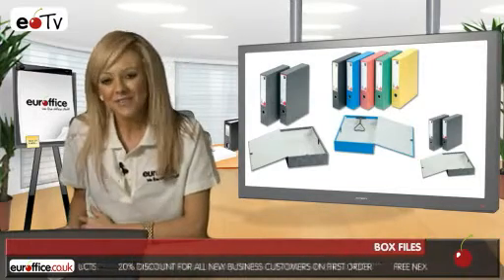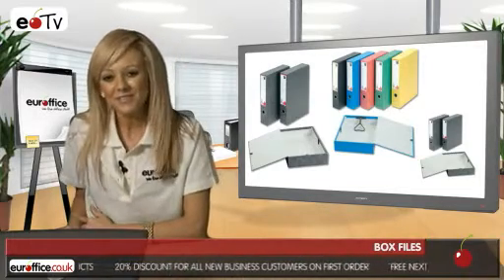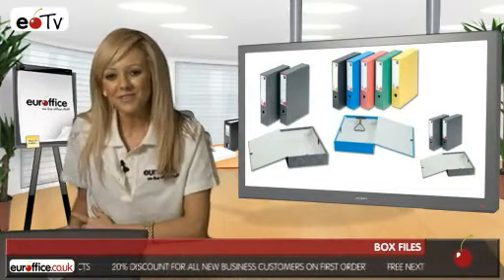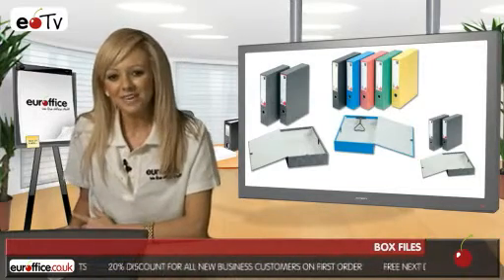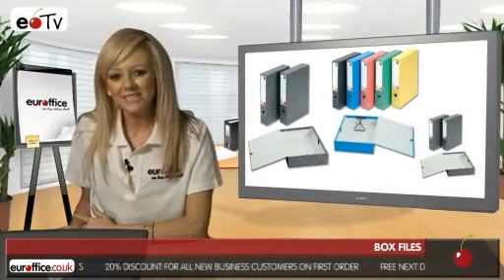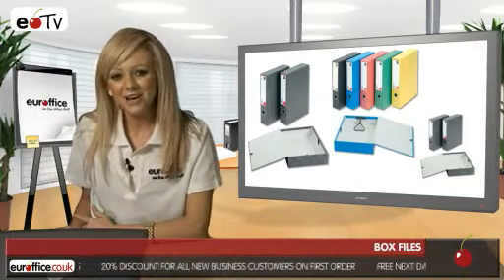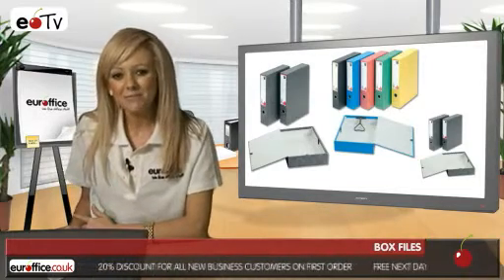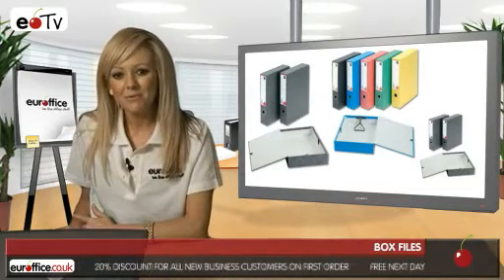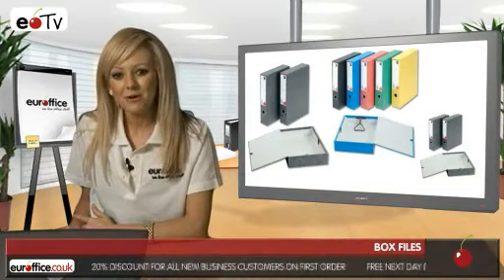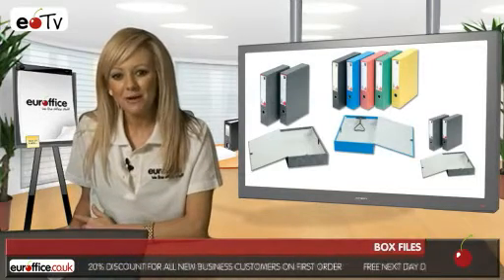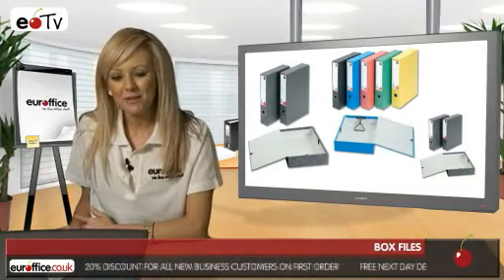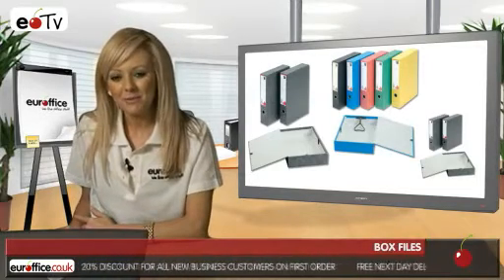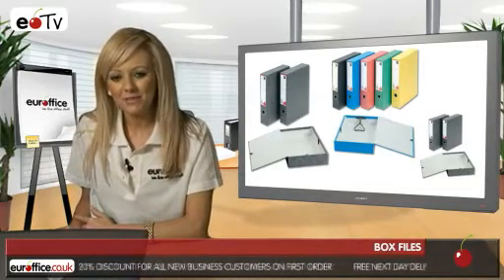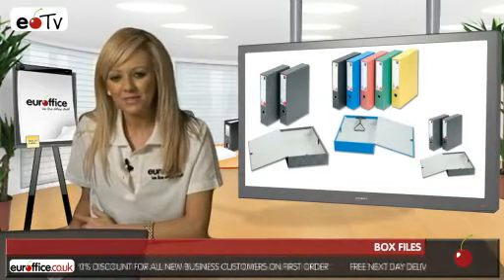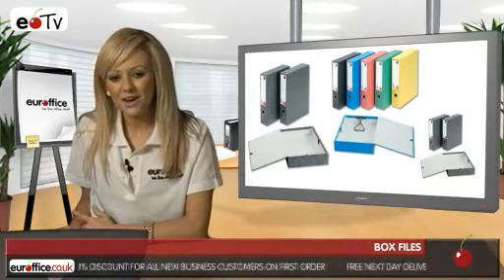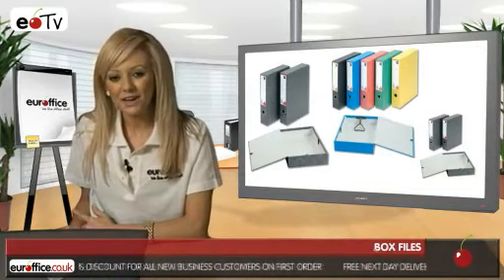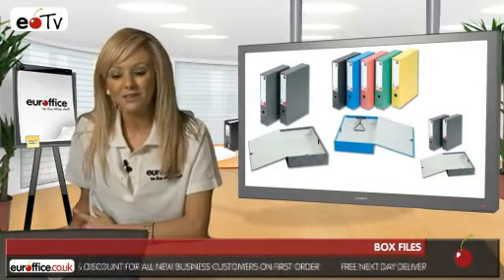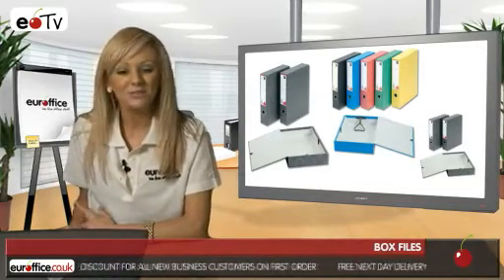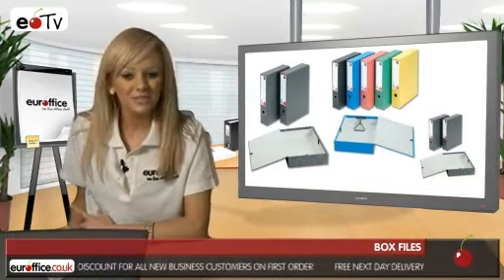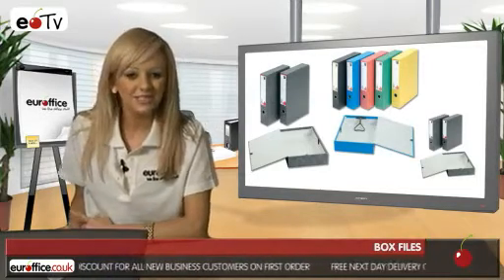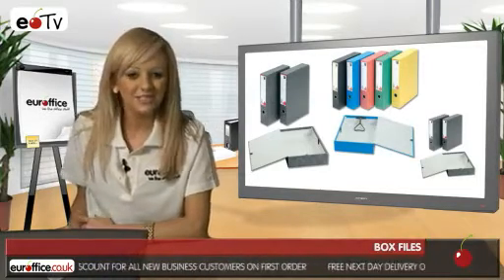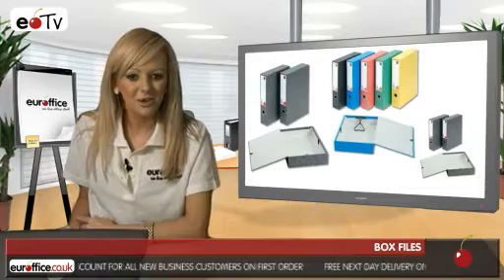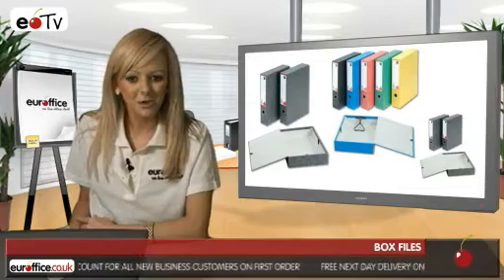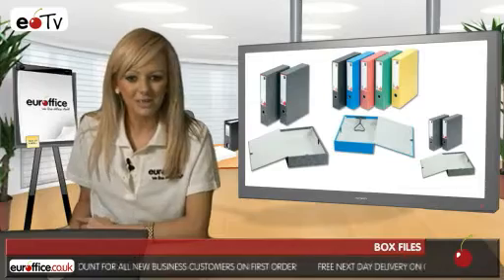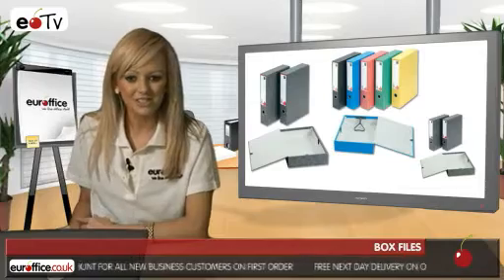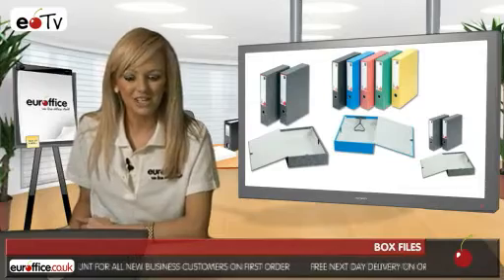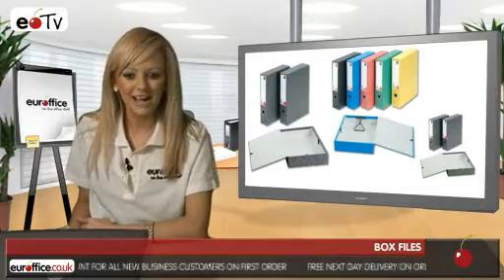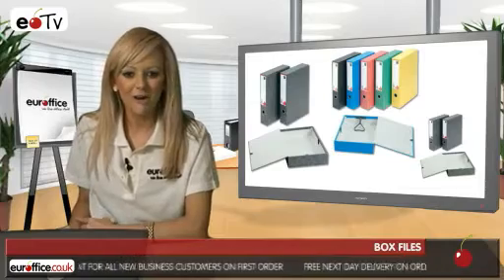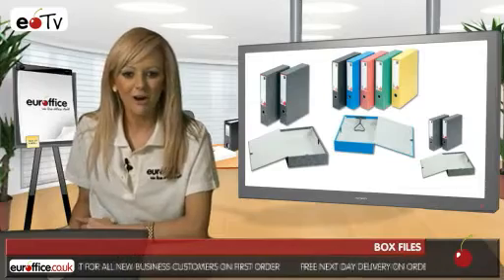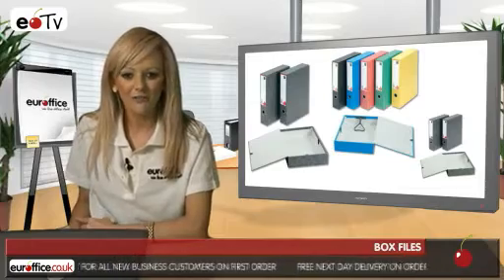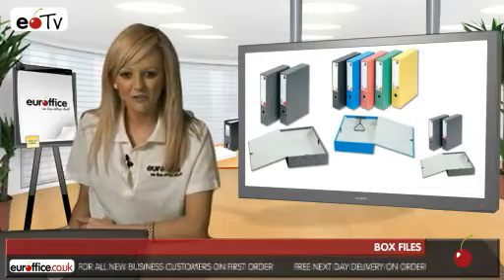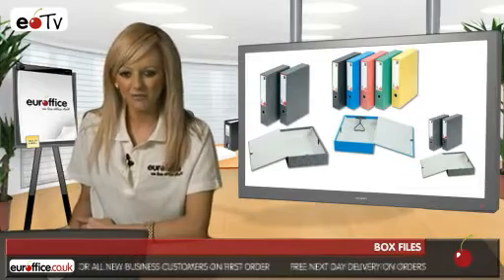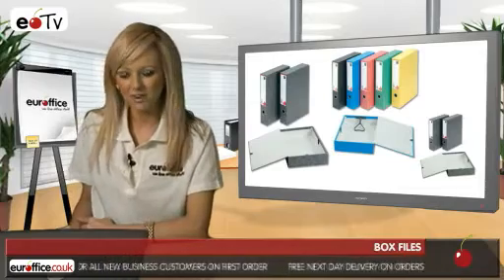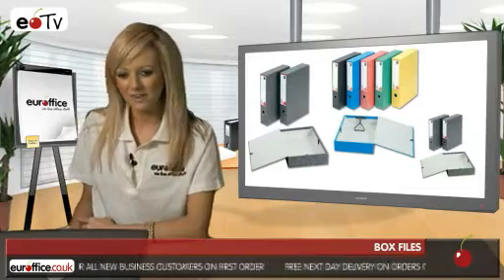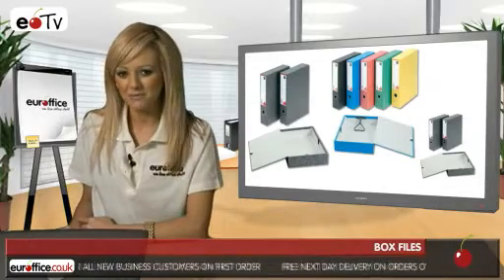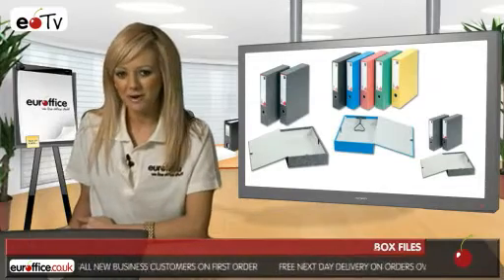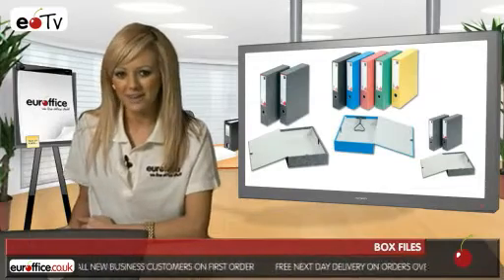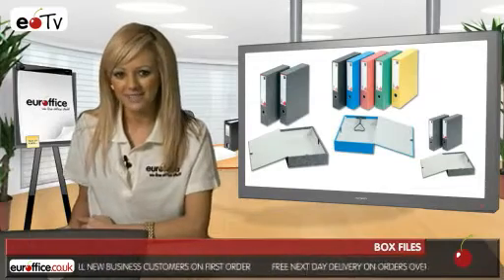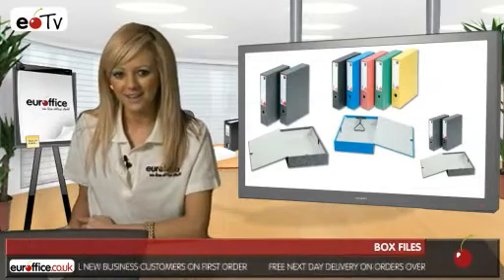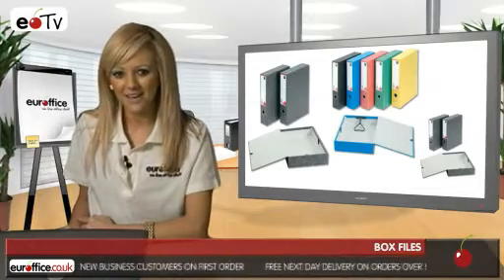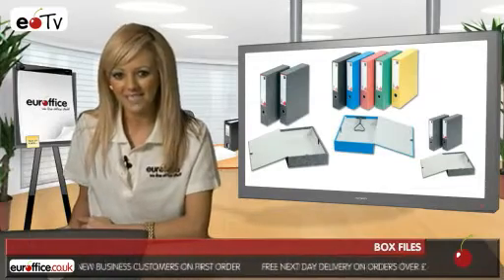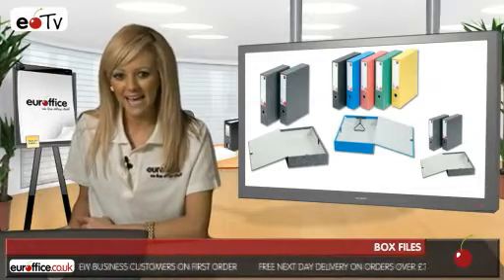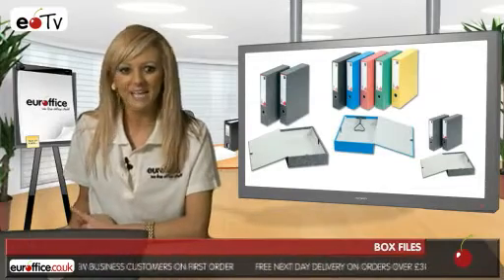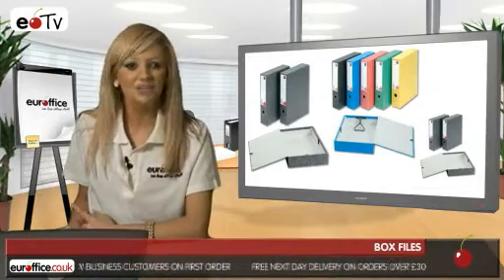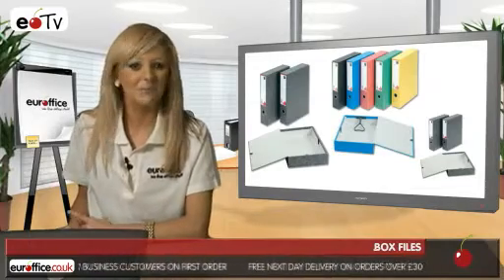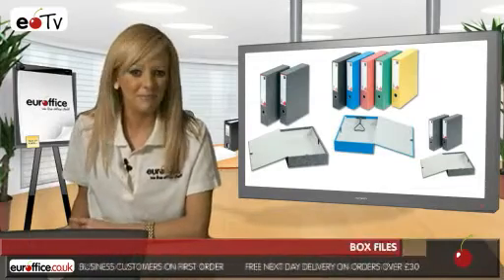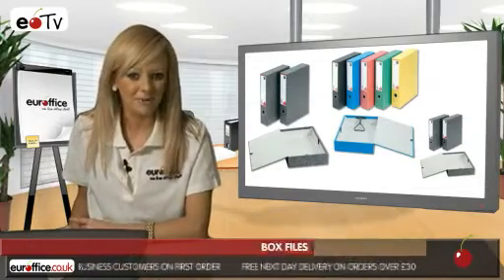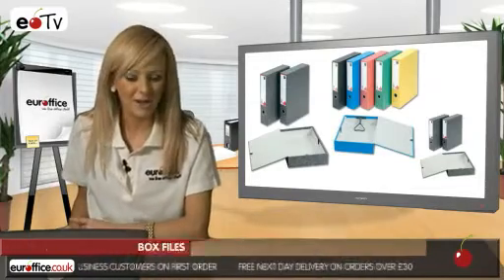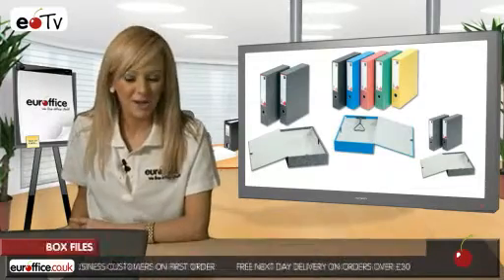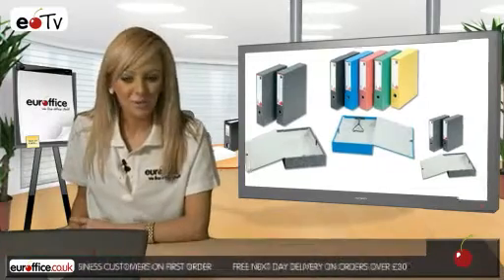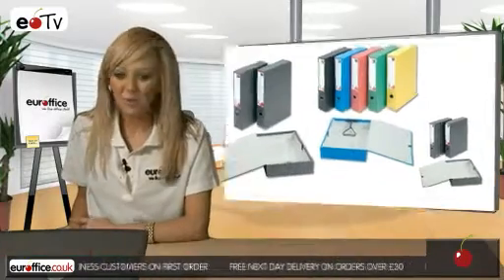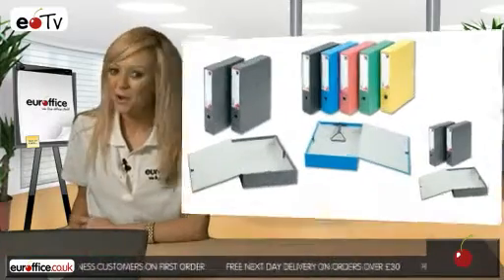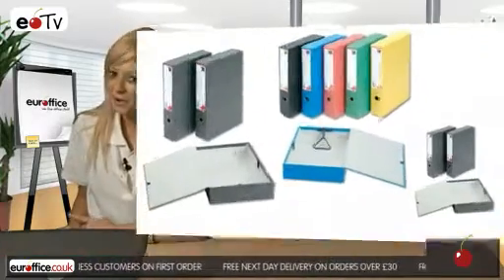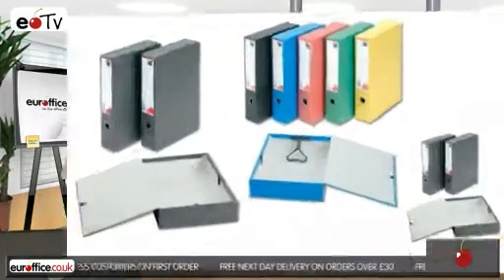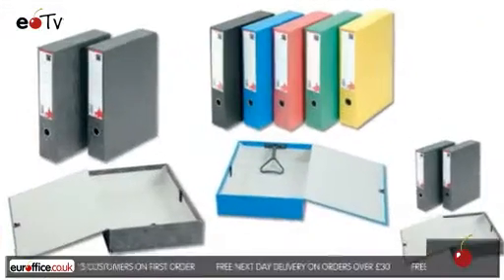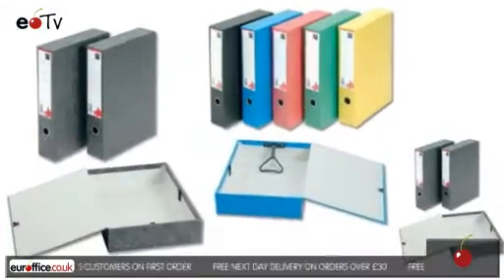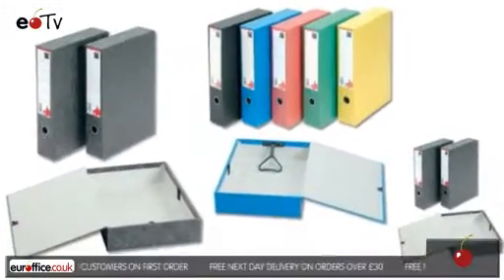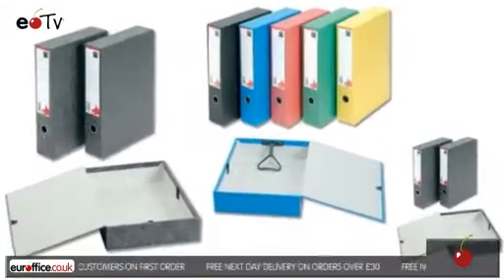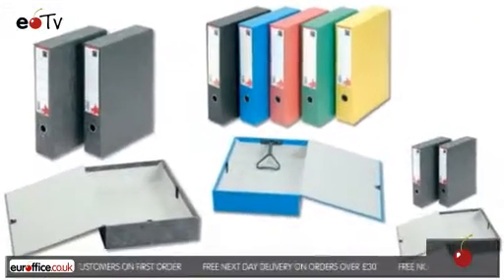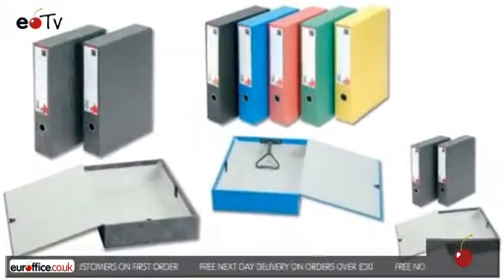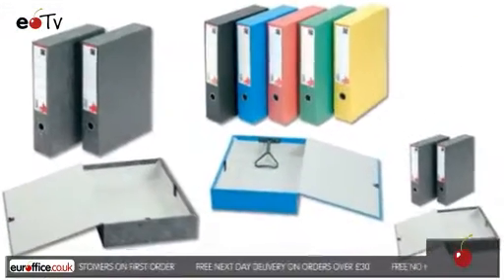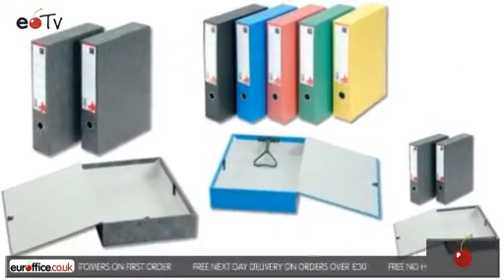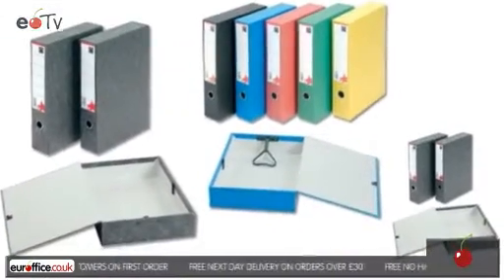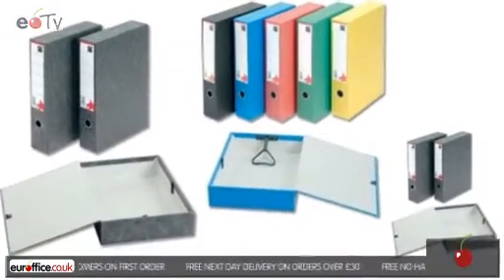To find out more about the box files we stock, please check out our full written buyer's guide and remember we won't be beaten on price.